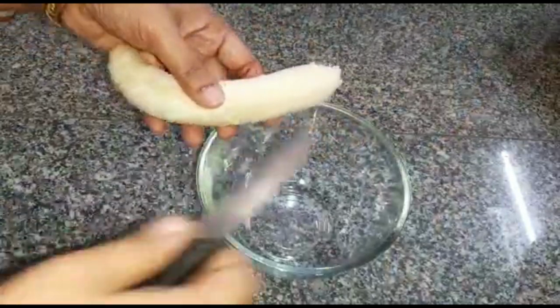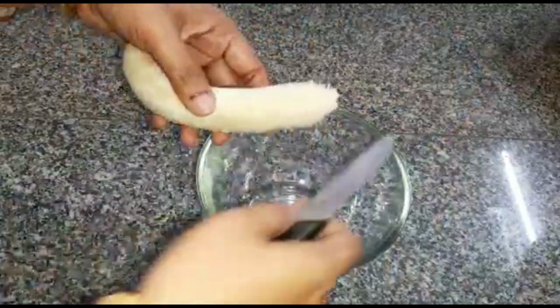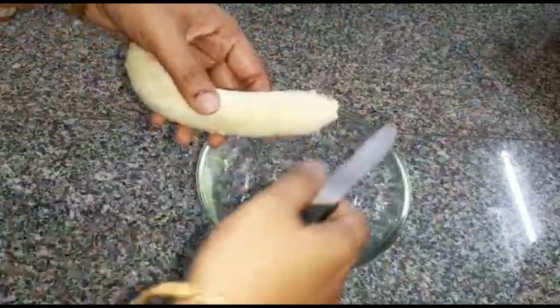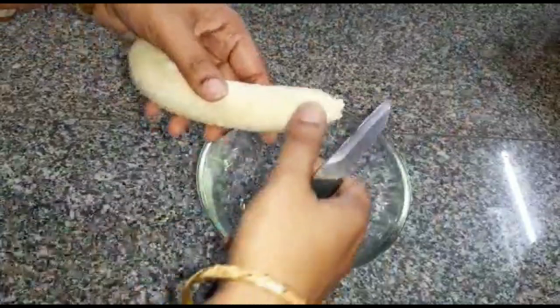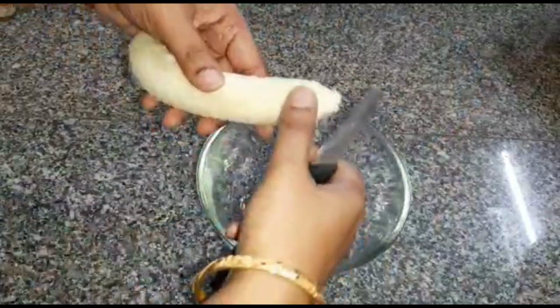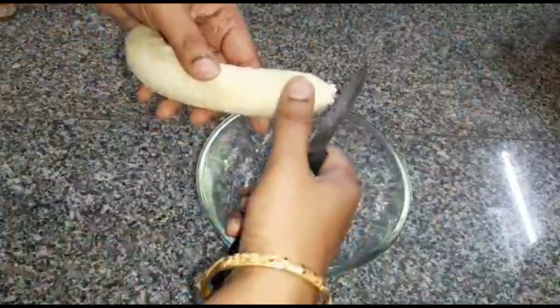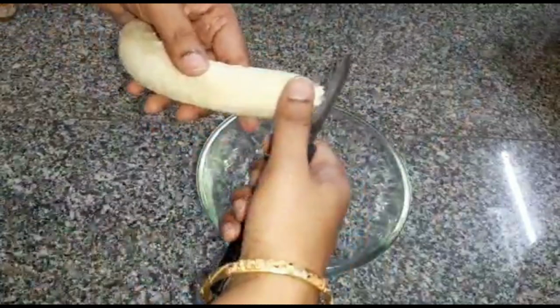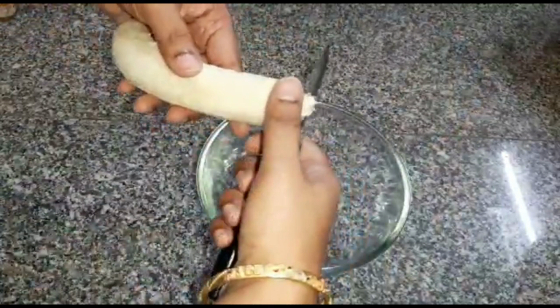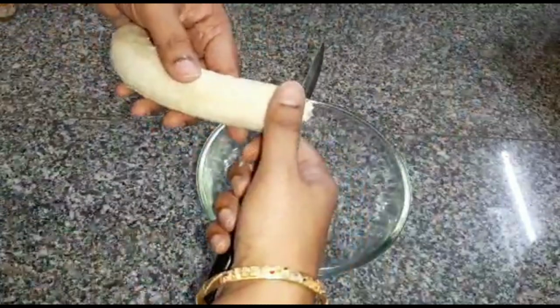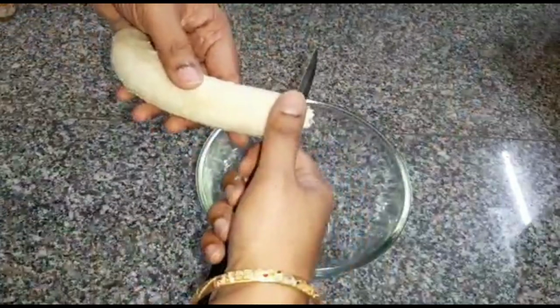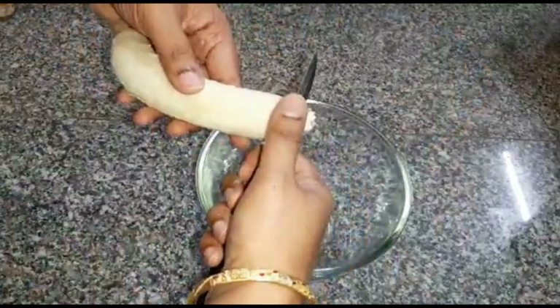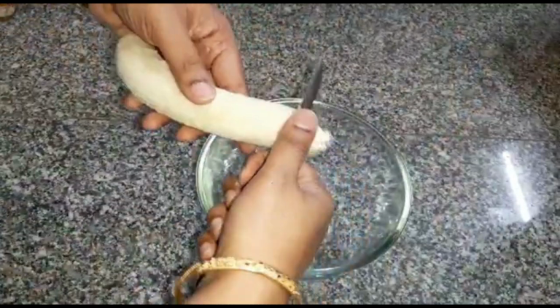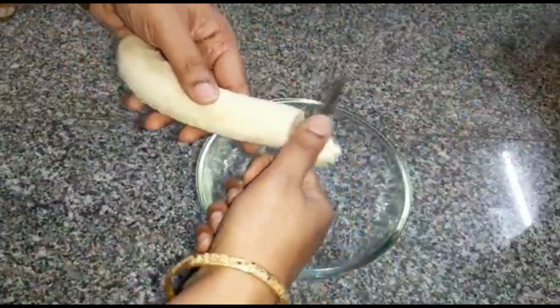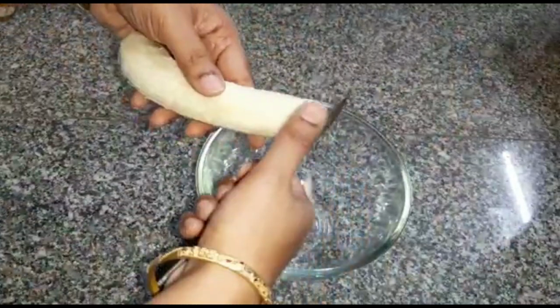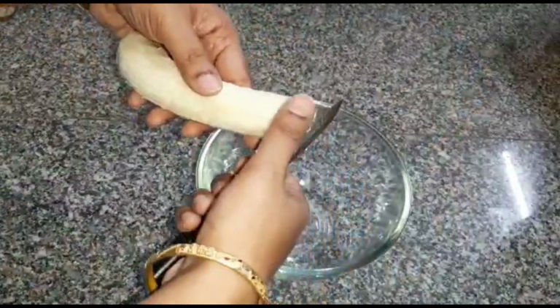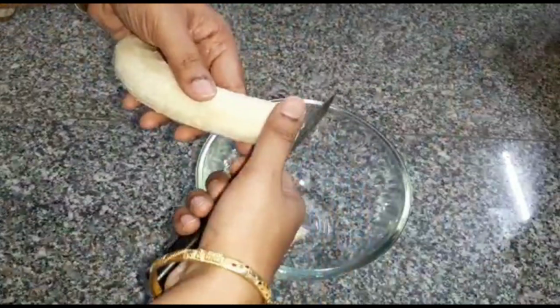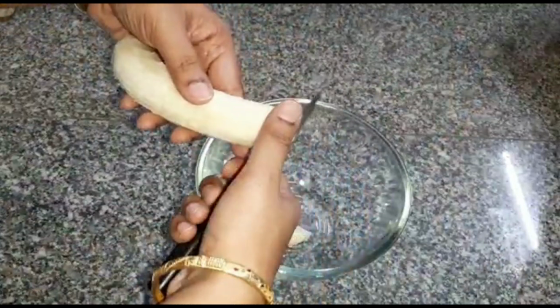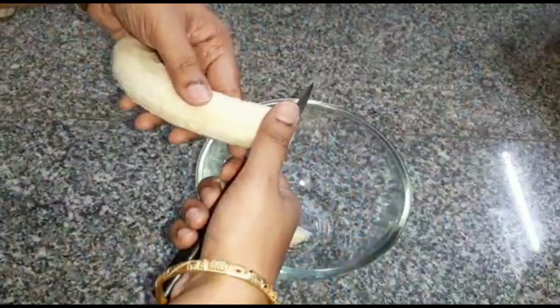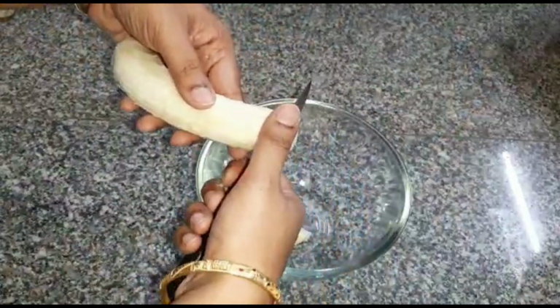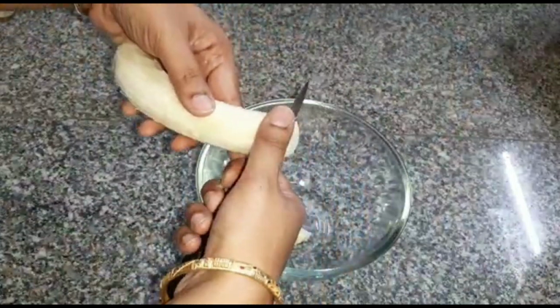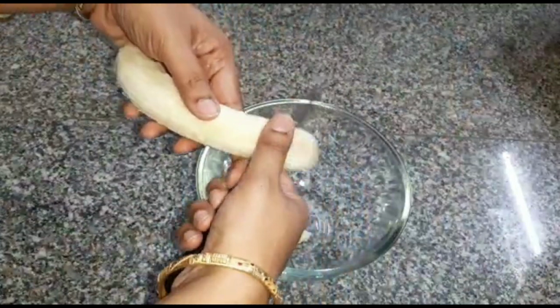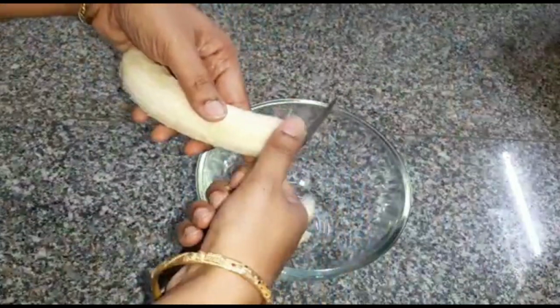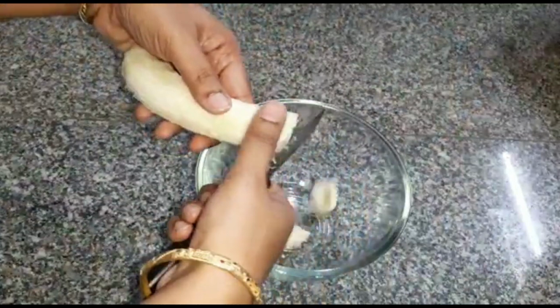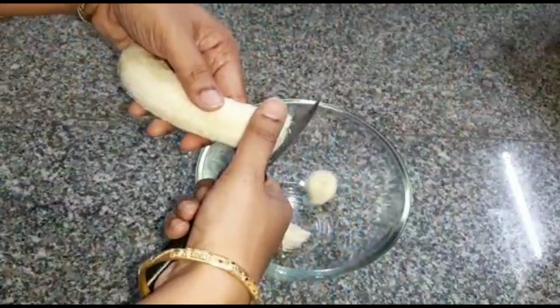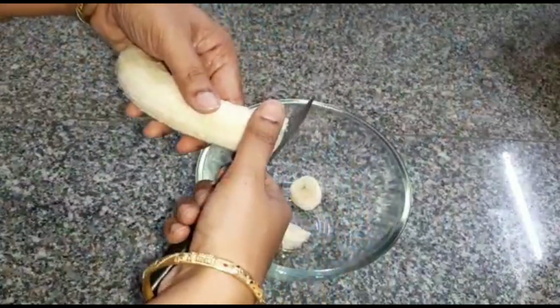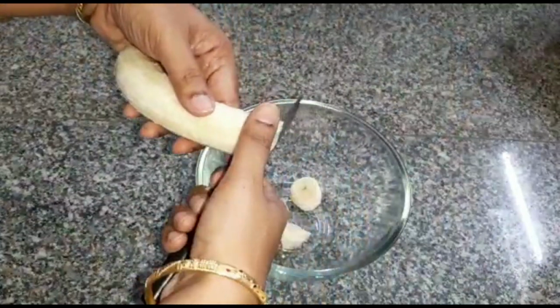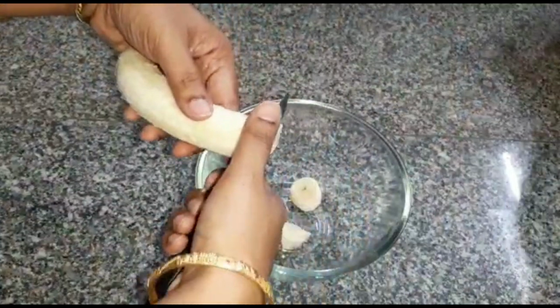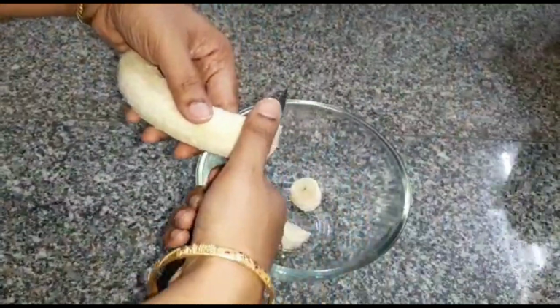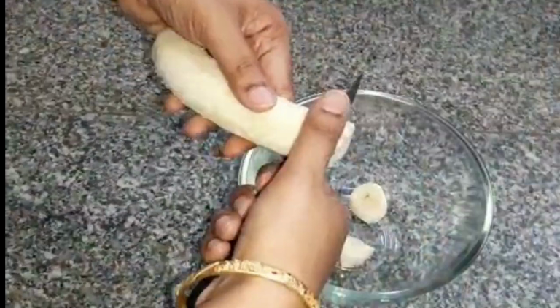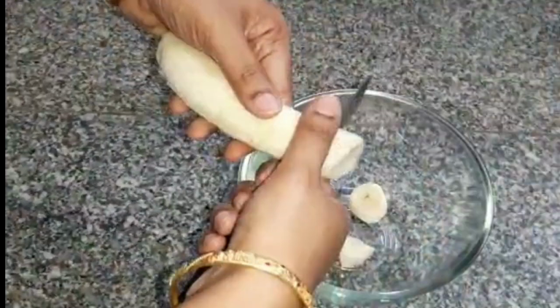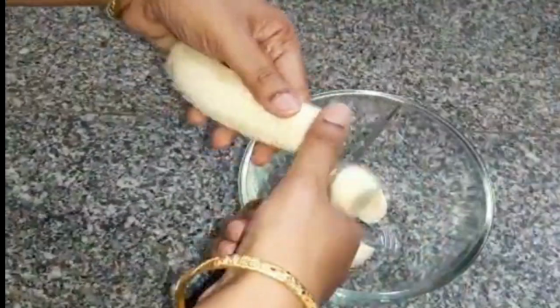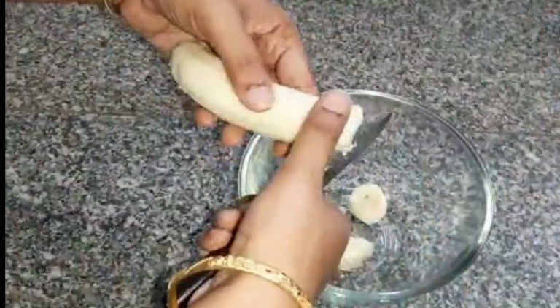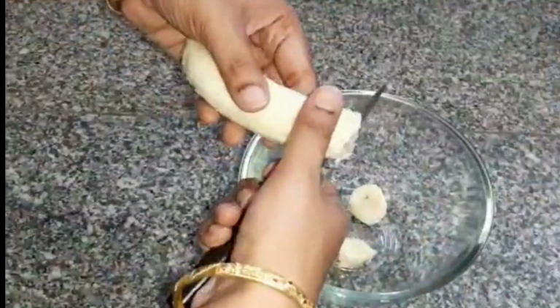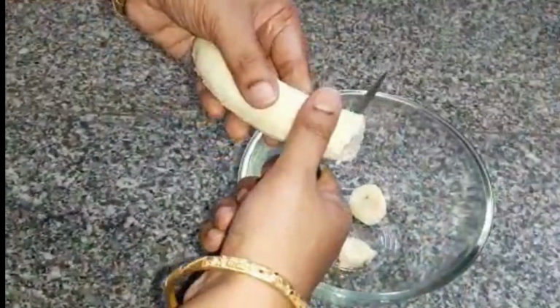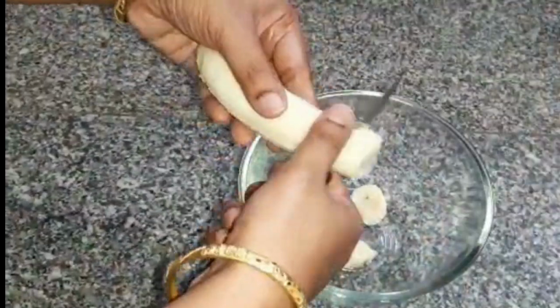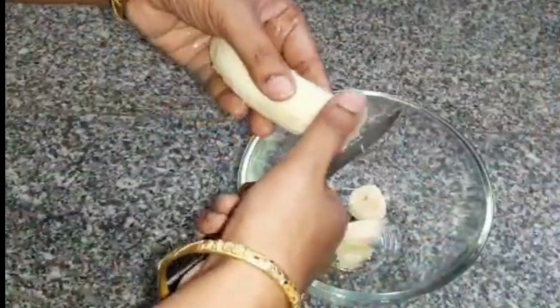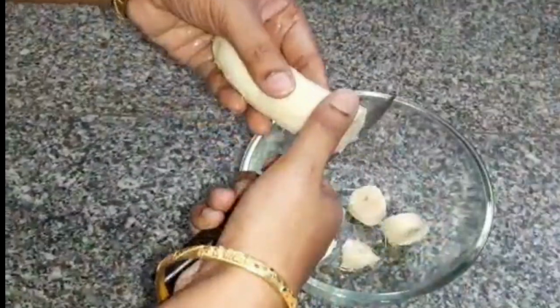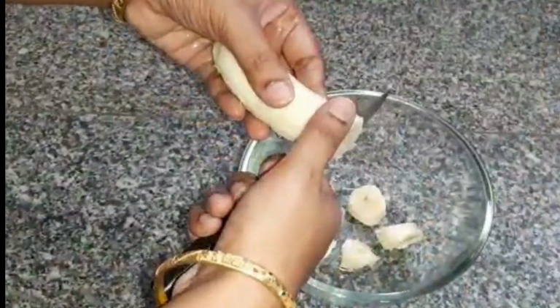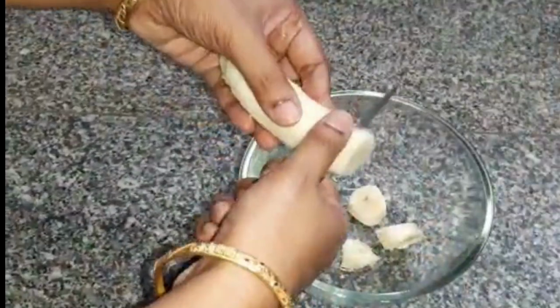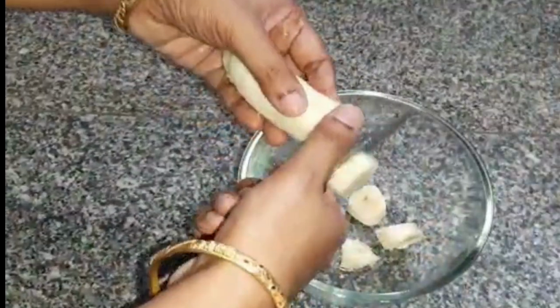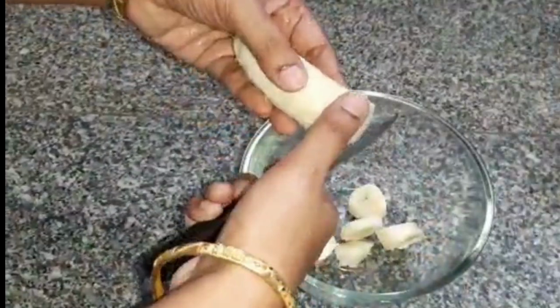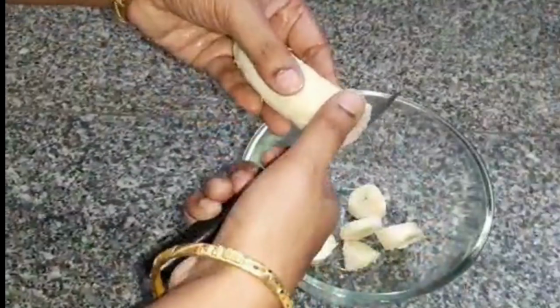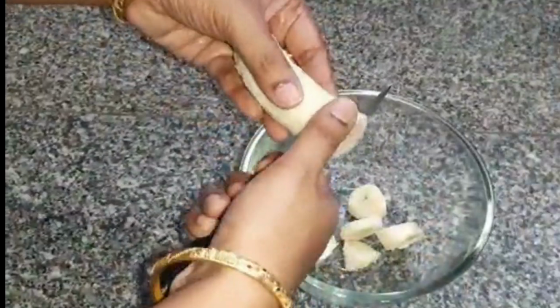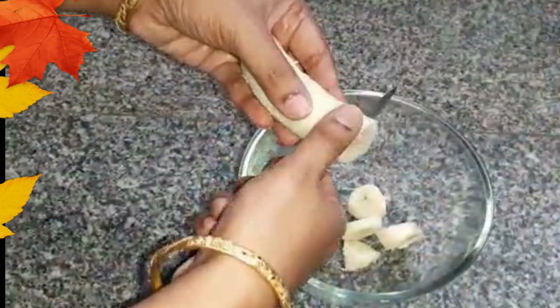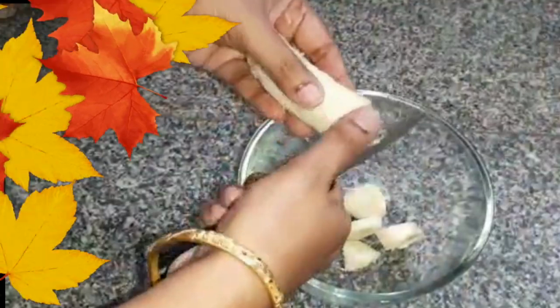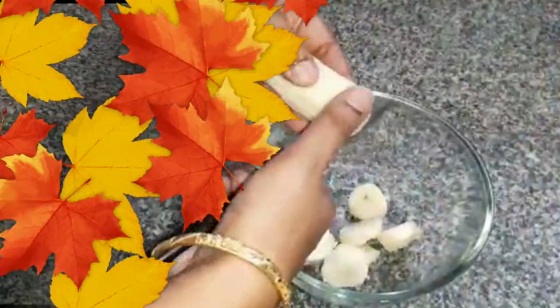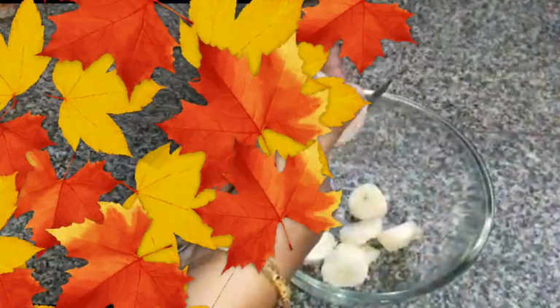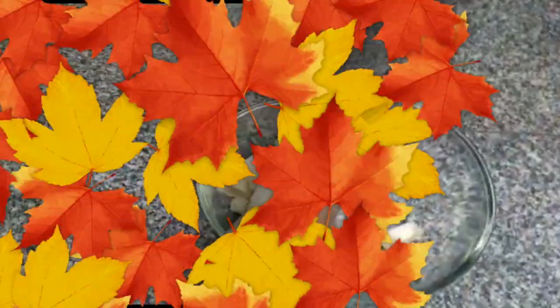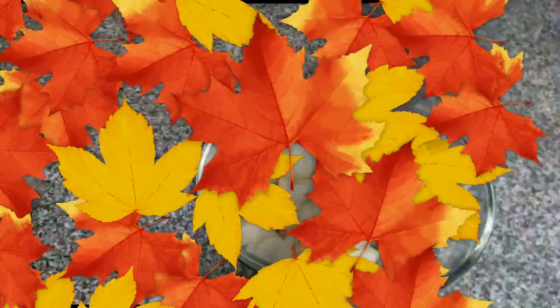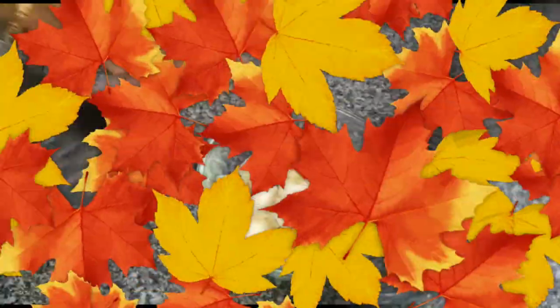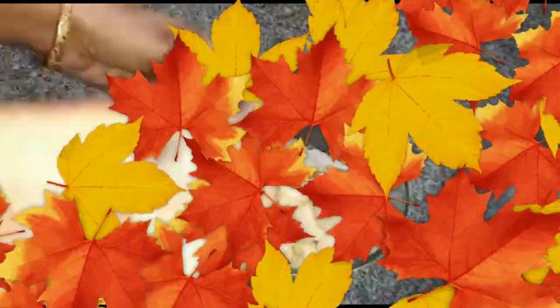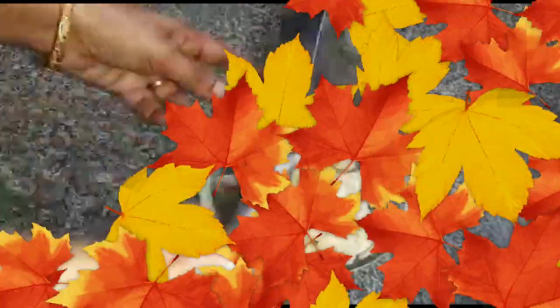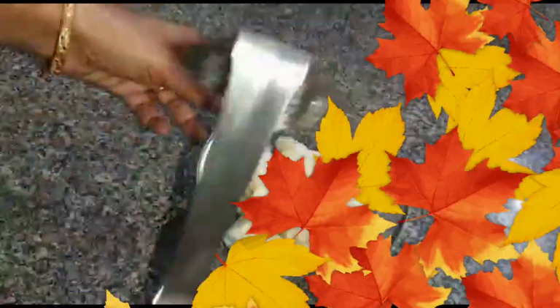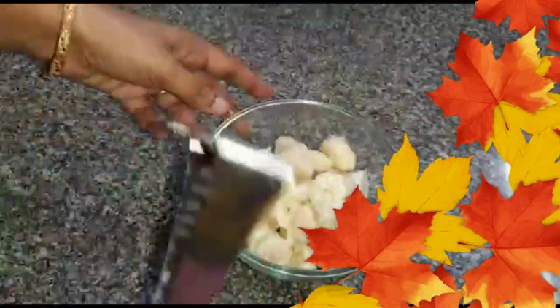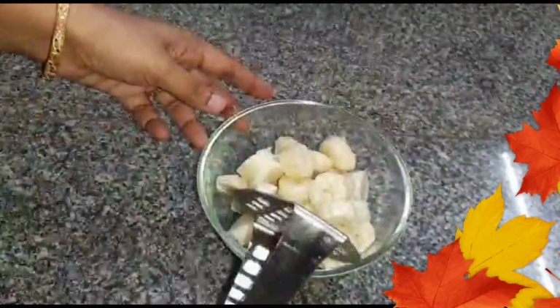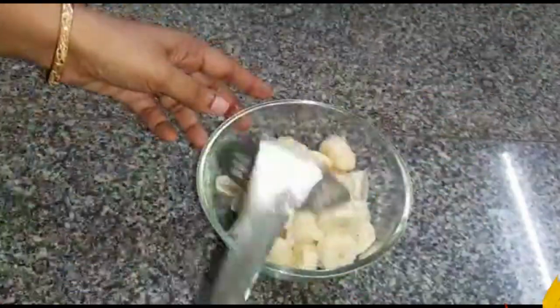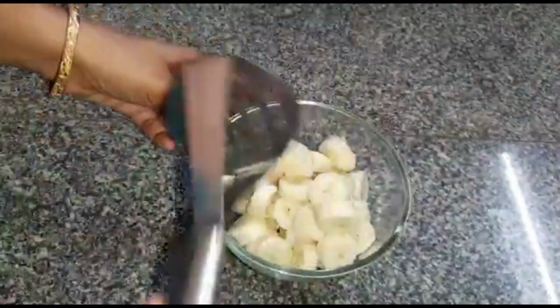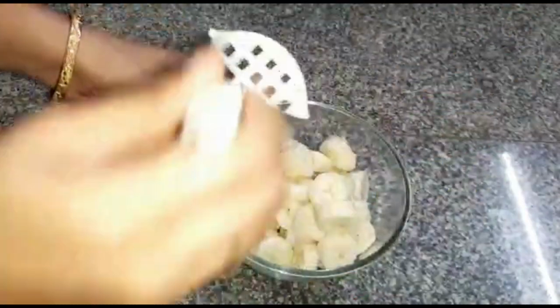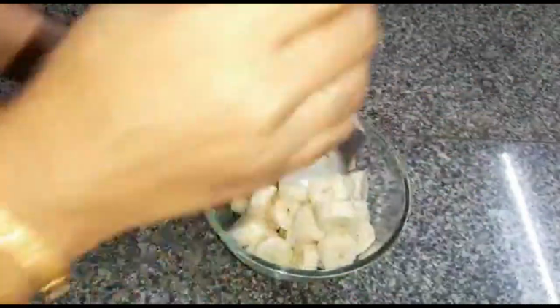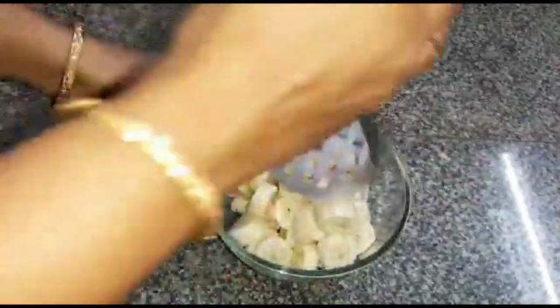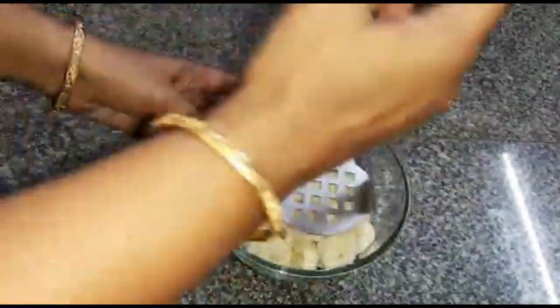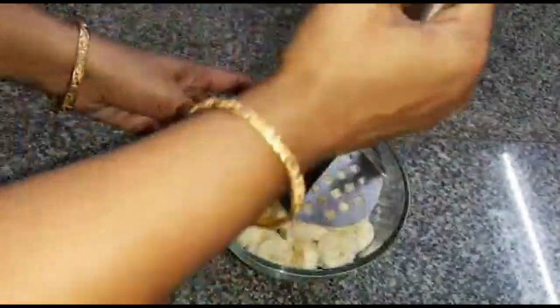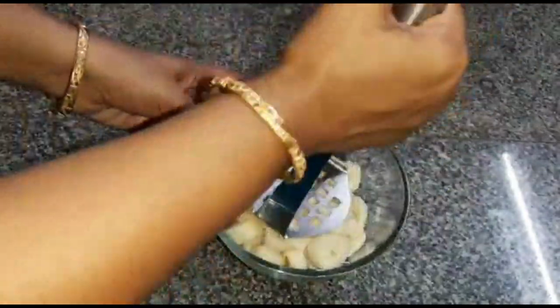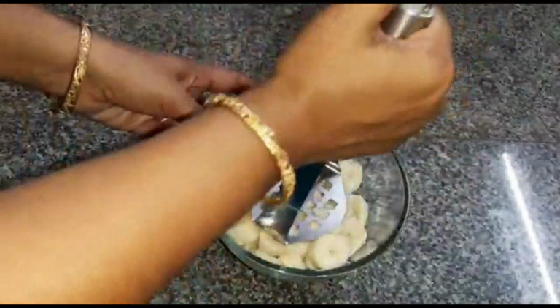First, let's chop the bananas. Add 4 bananas. Let's chop the bananas.